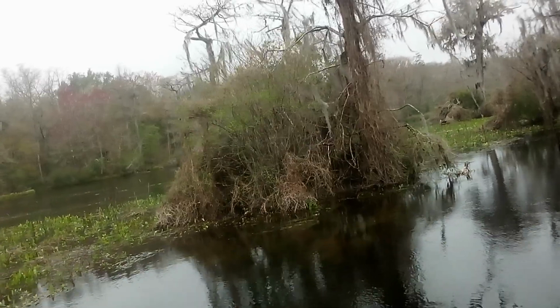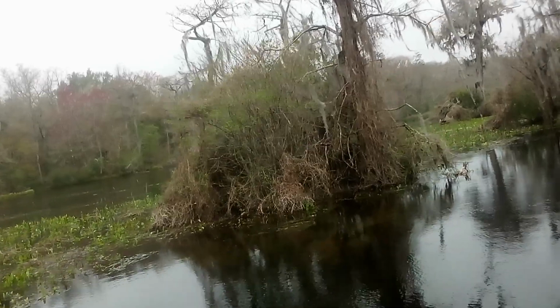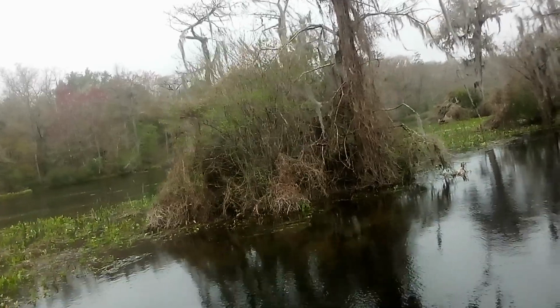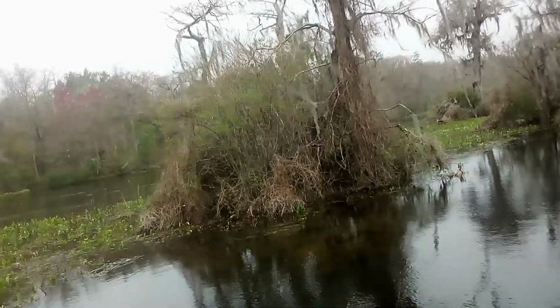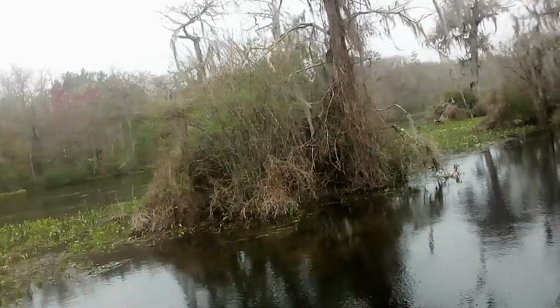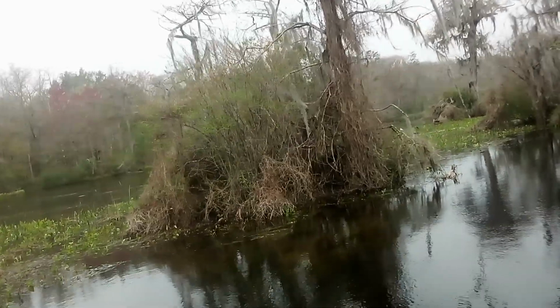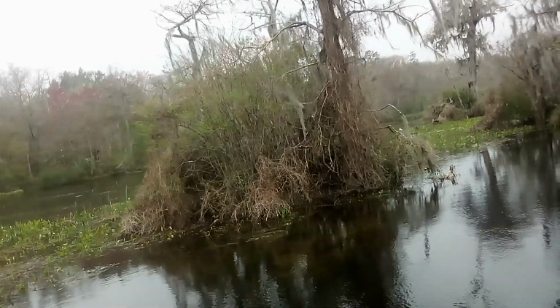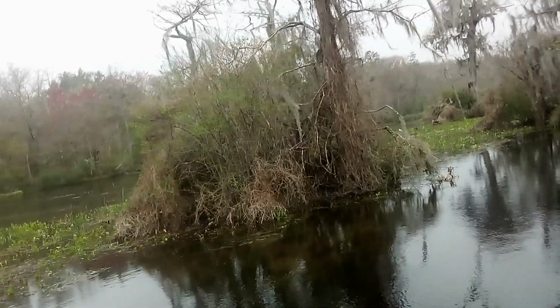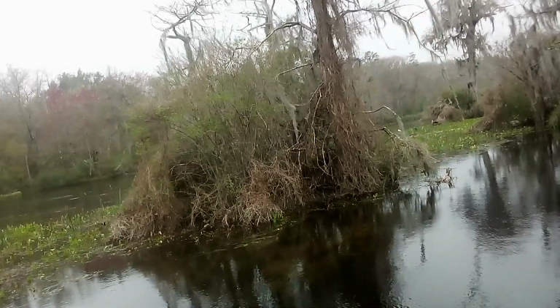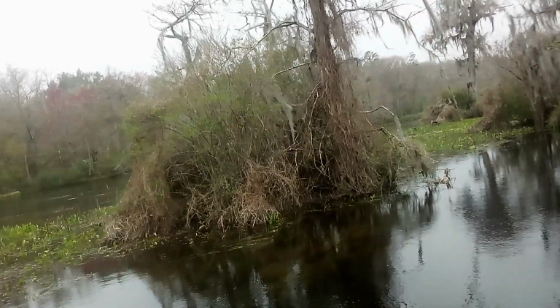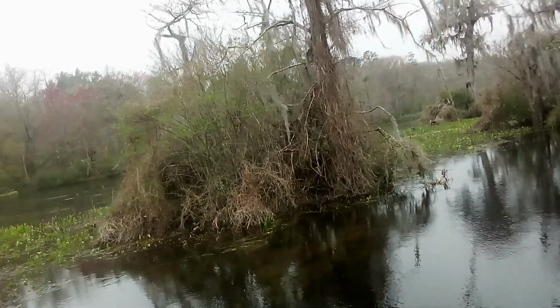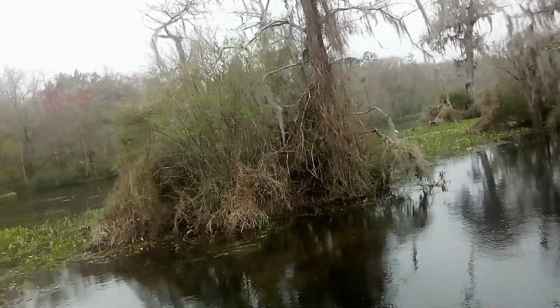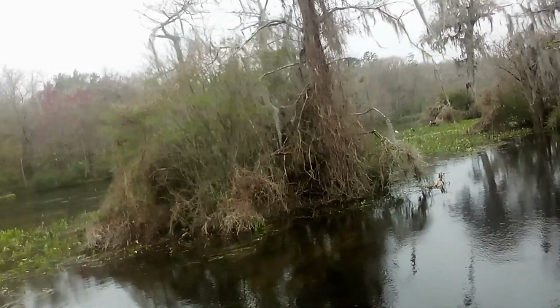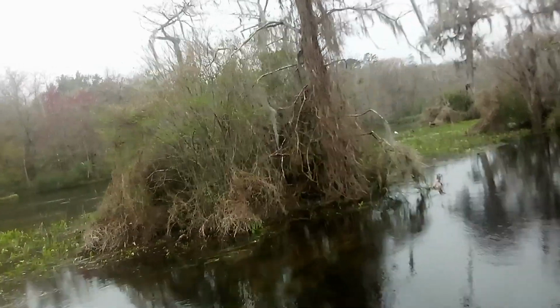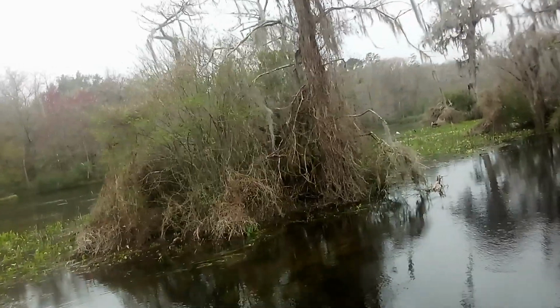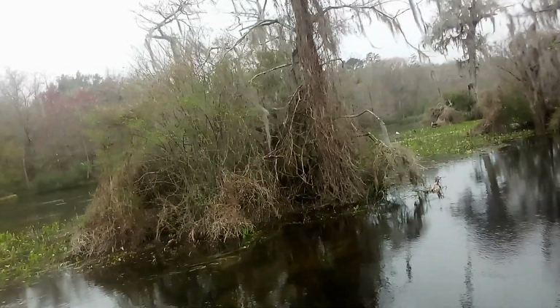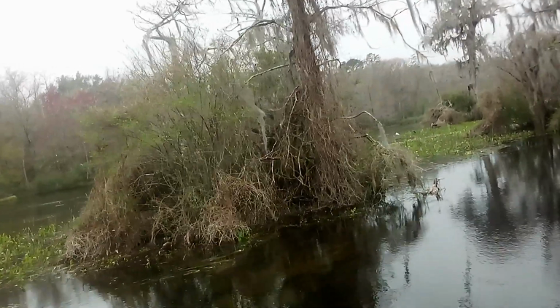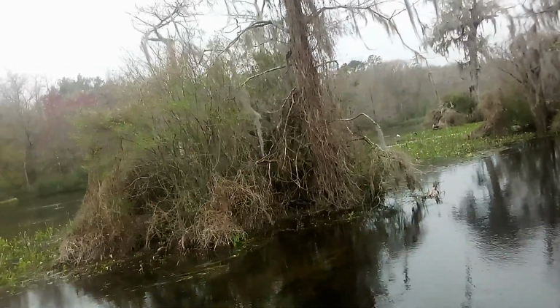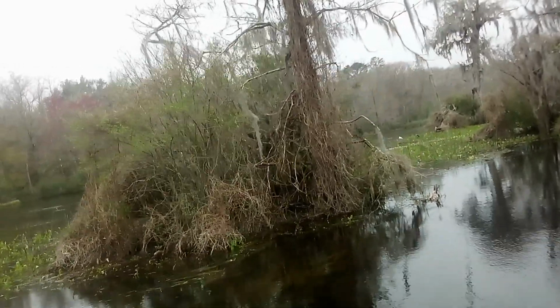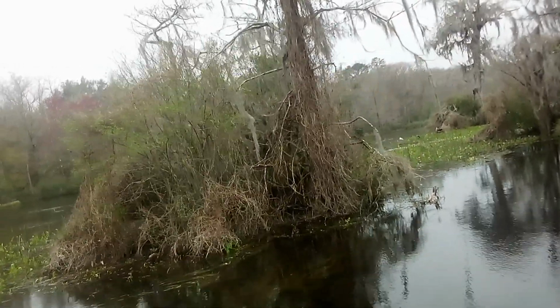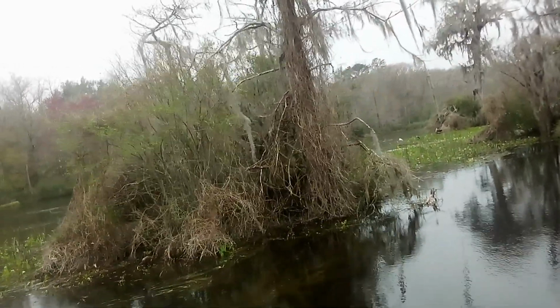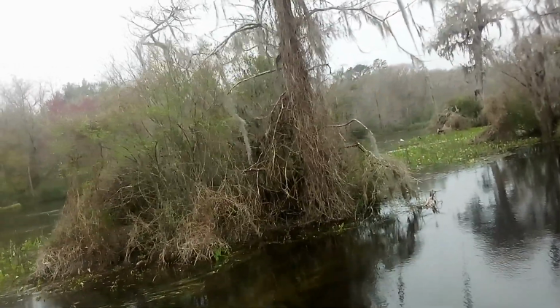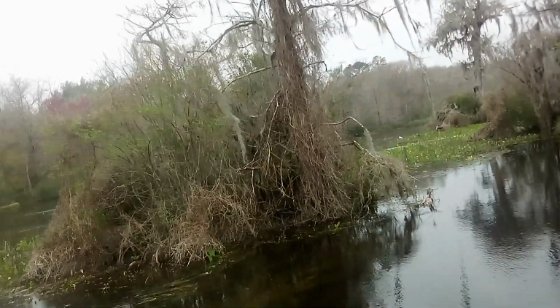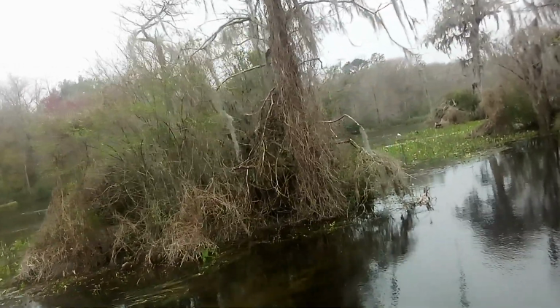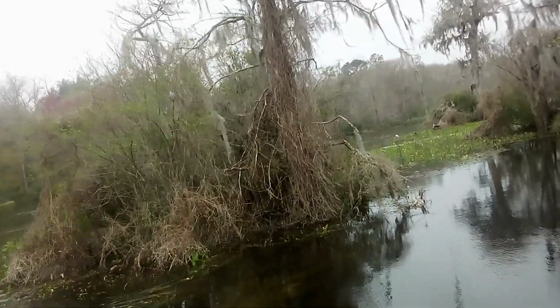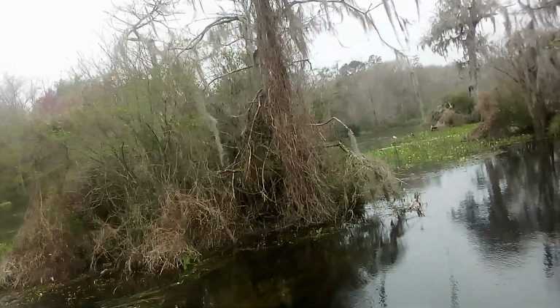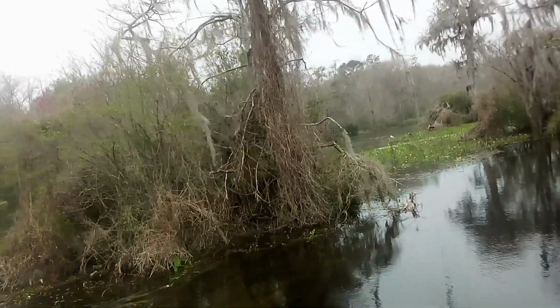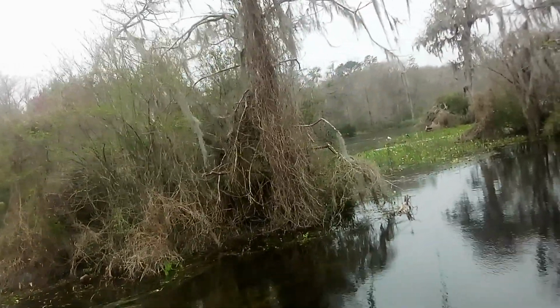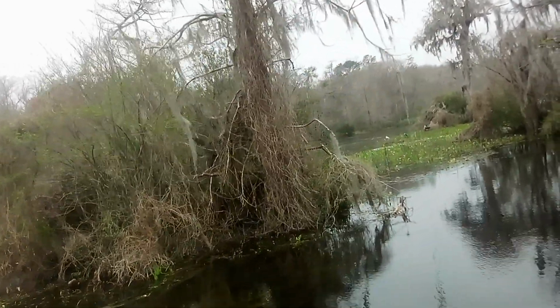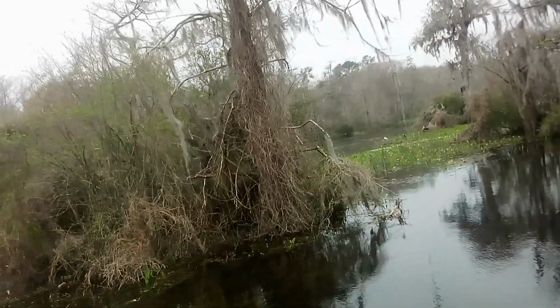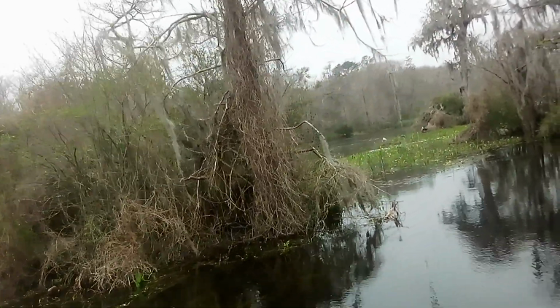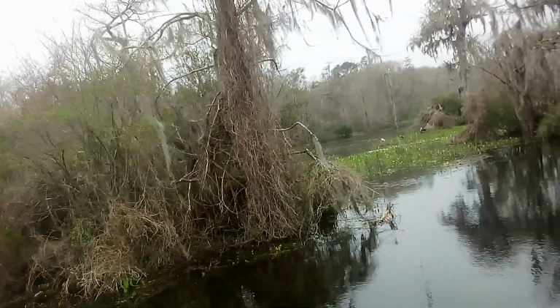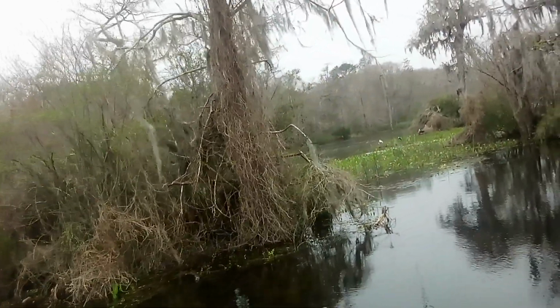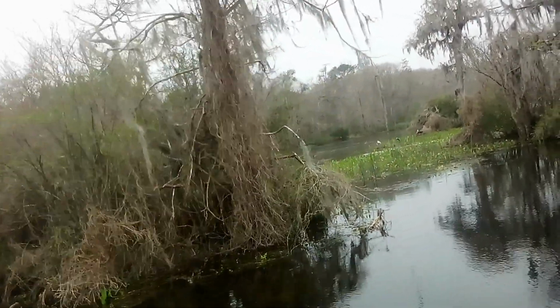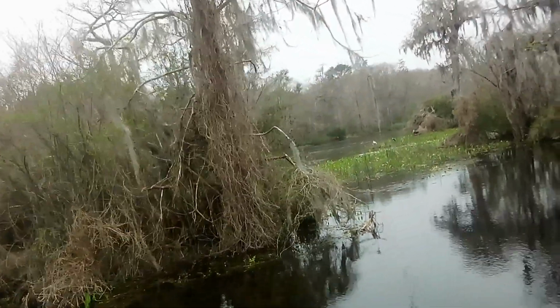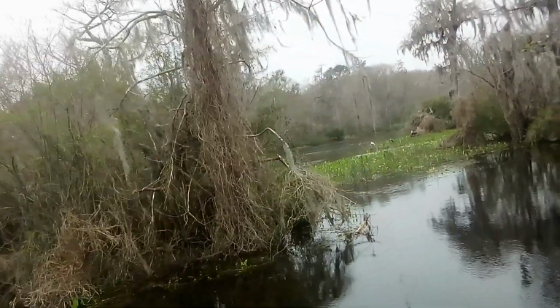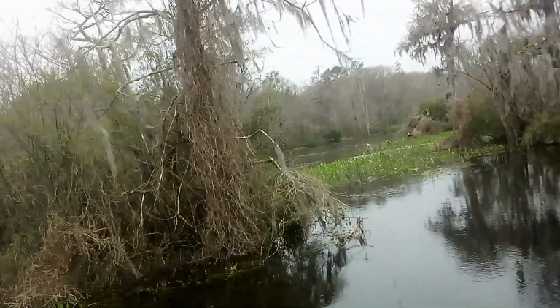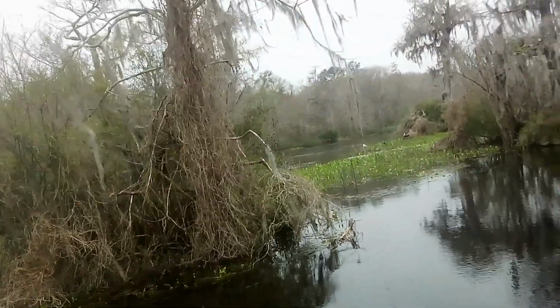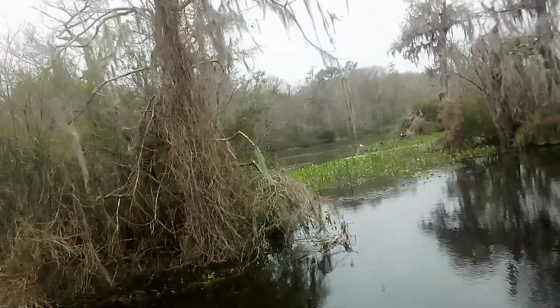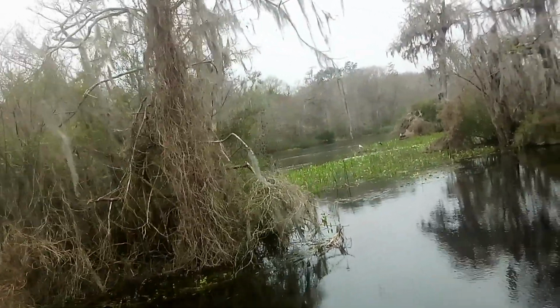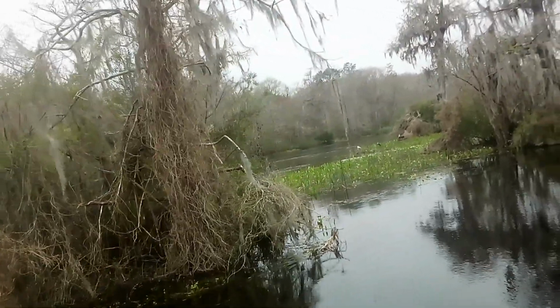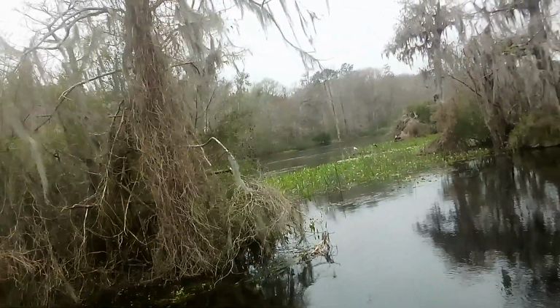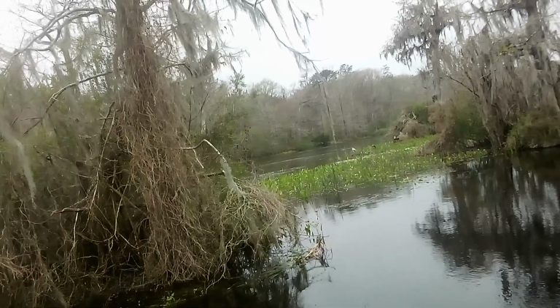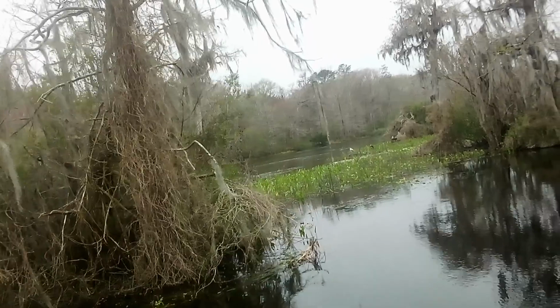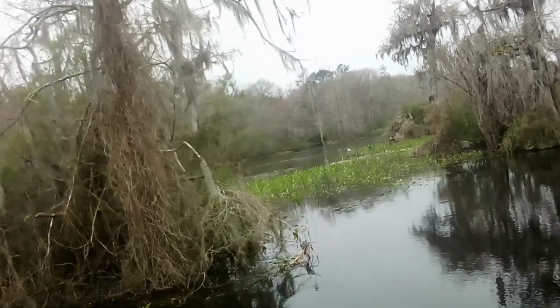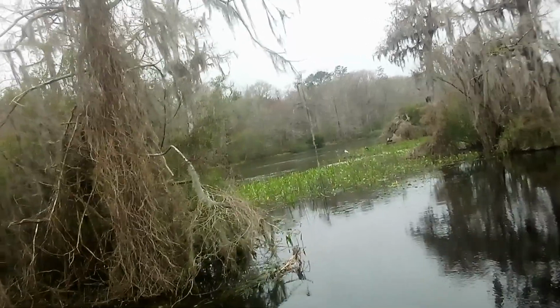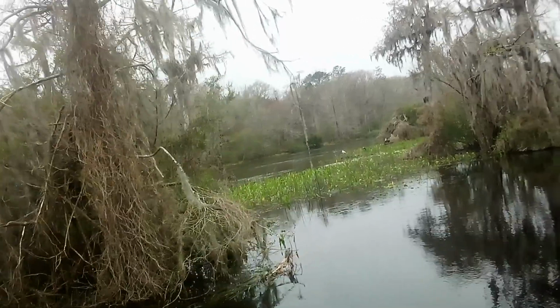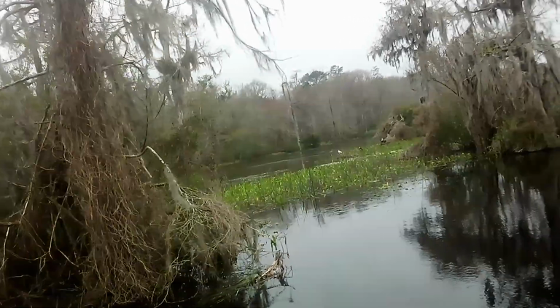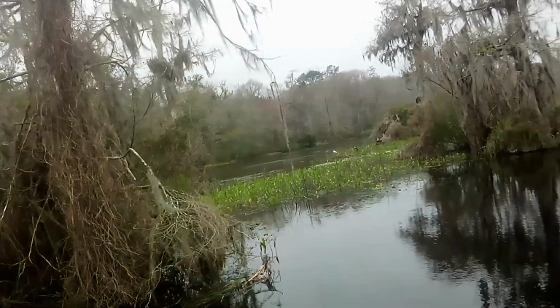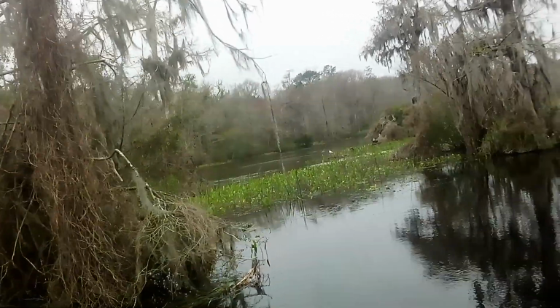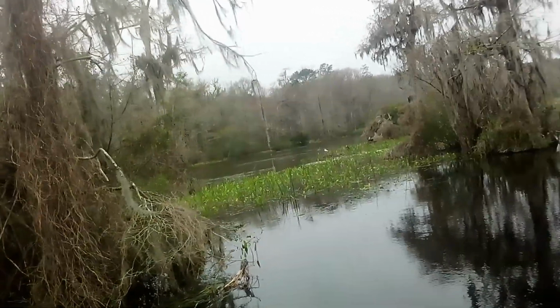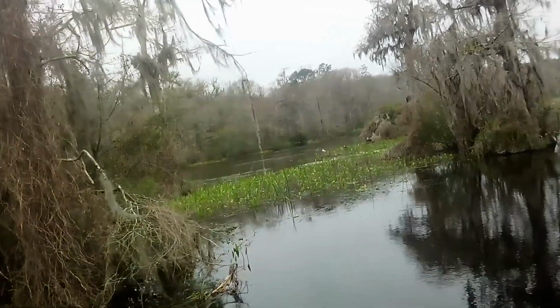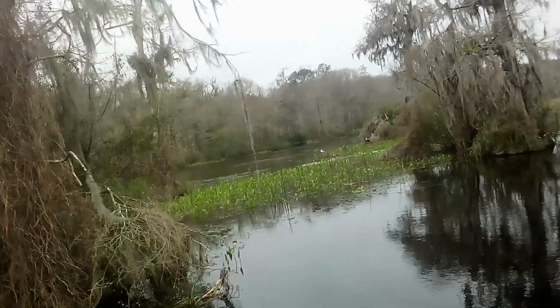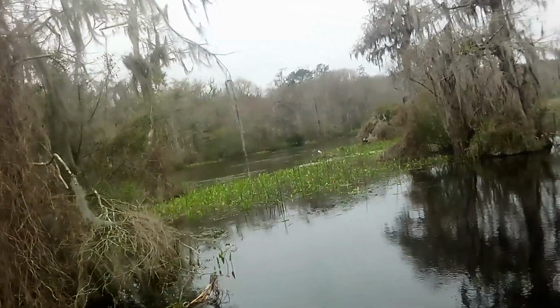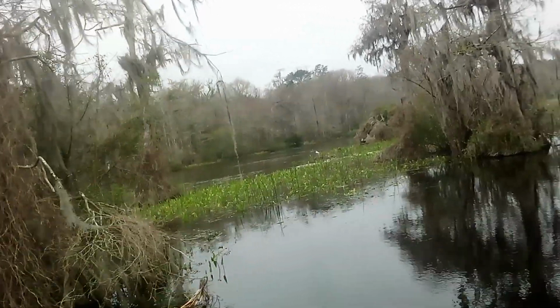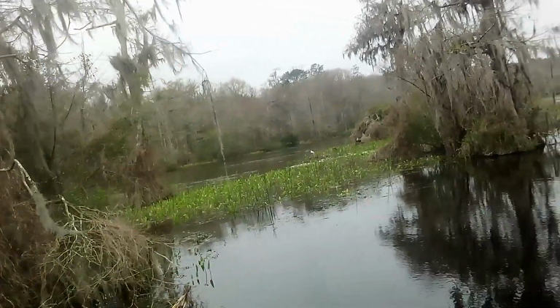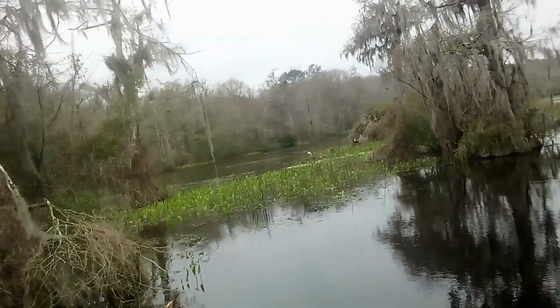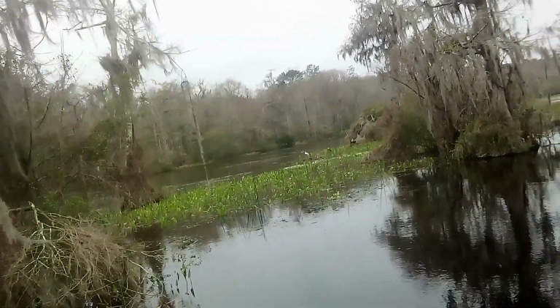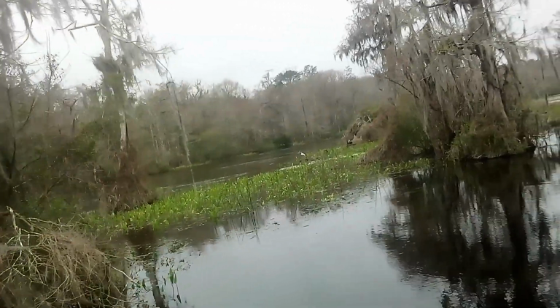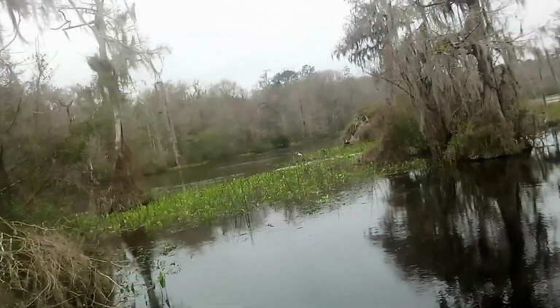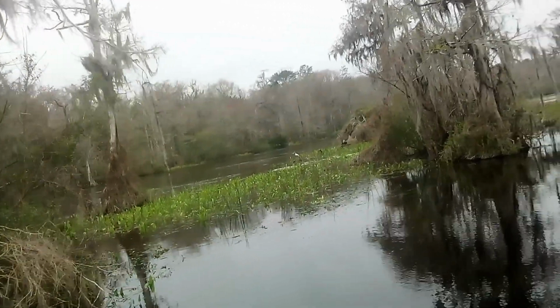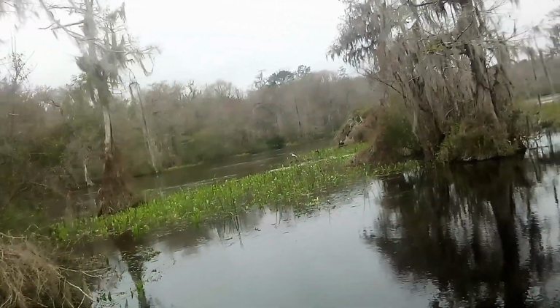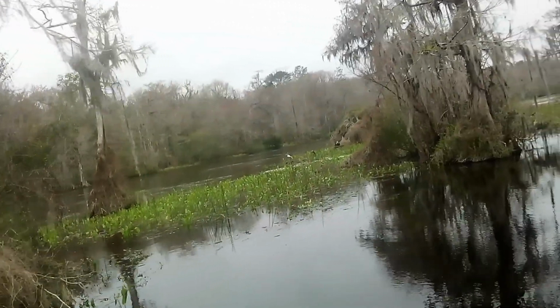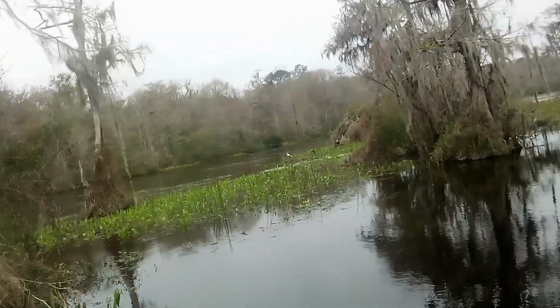It's called Spanish moss because the French thought it looked like a Spanish beard — so it got that nickname.